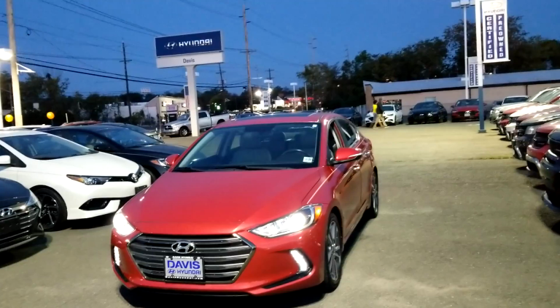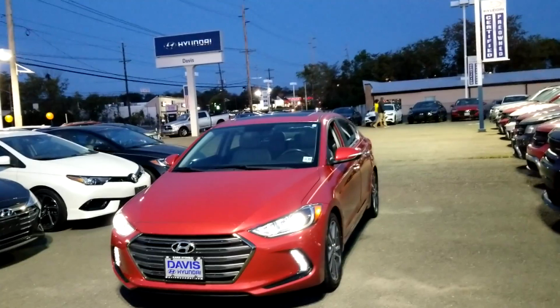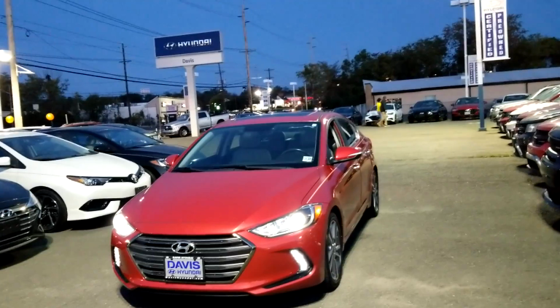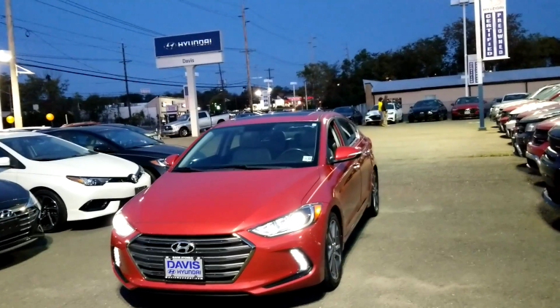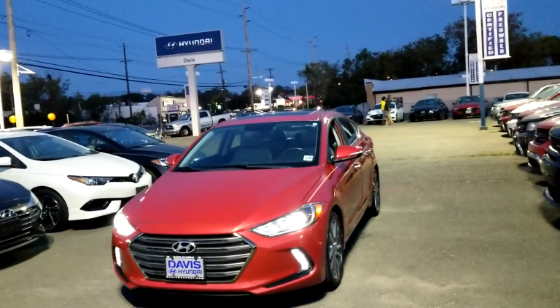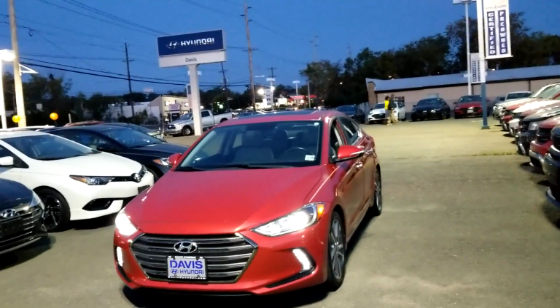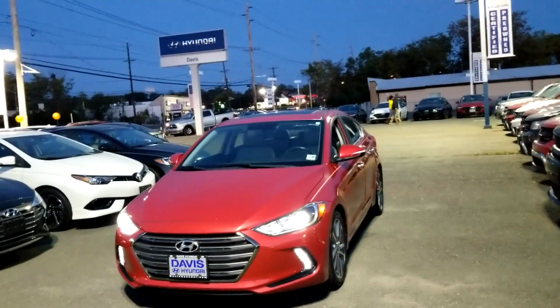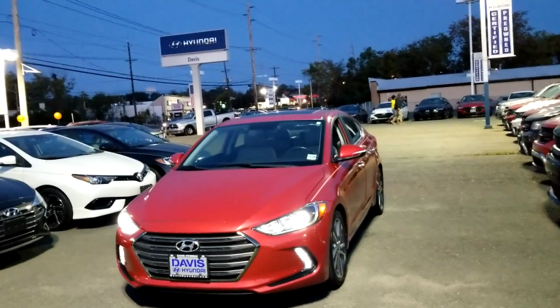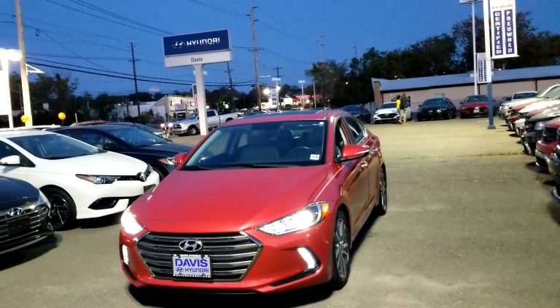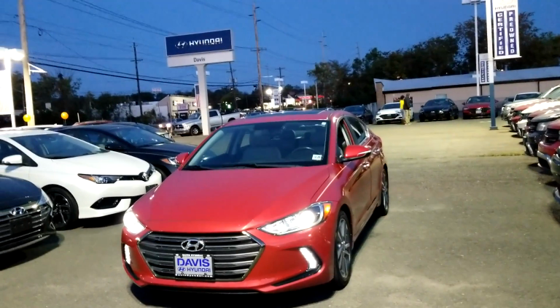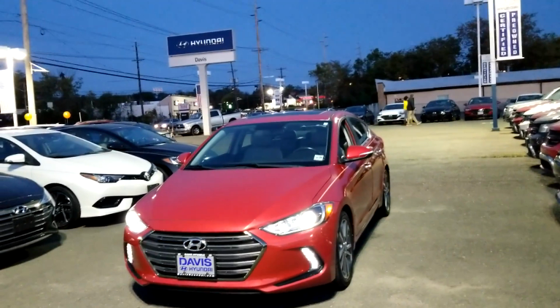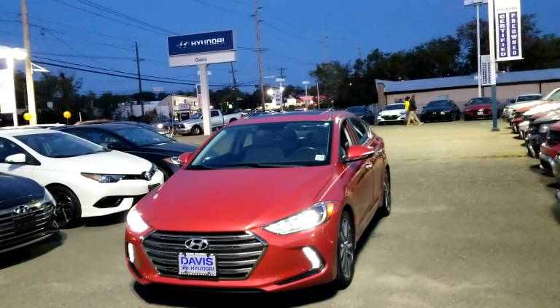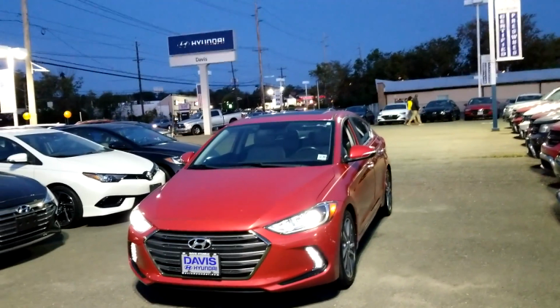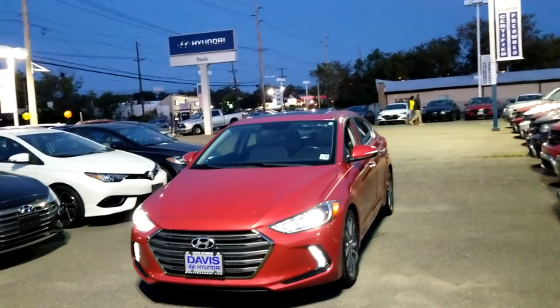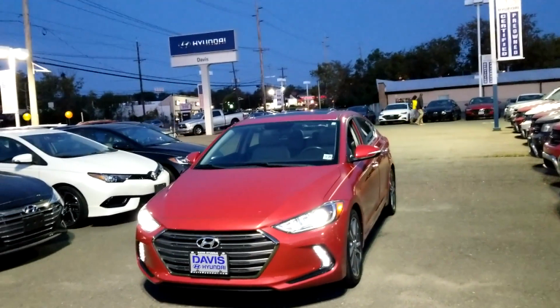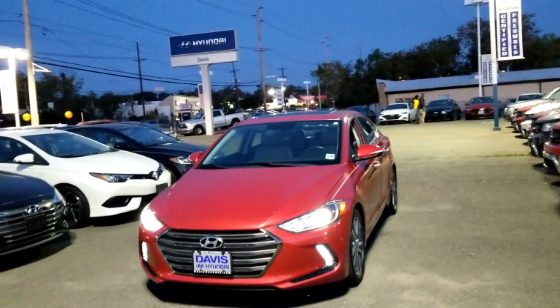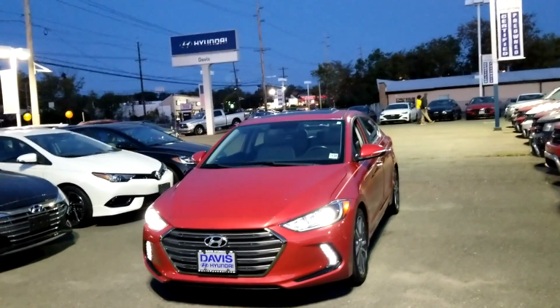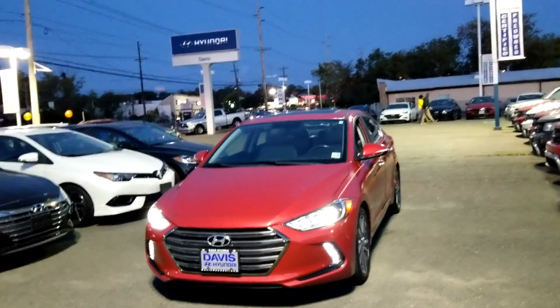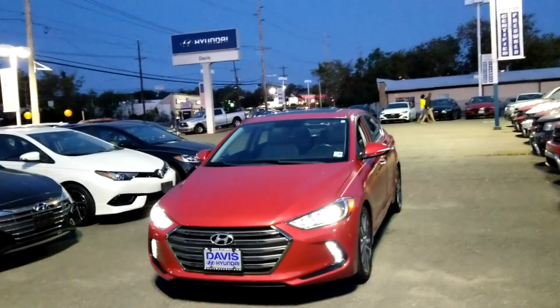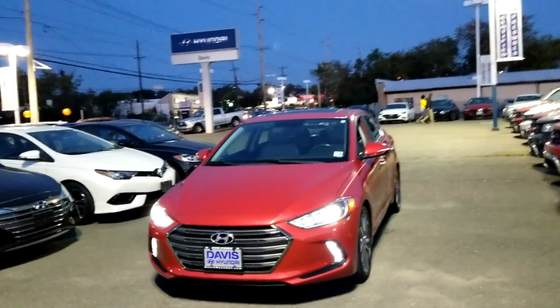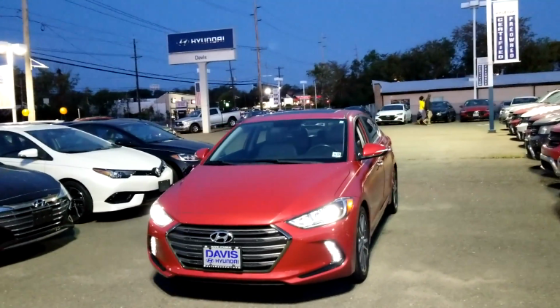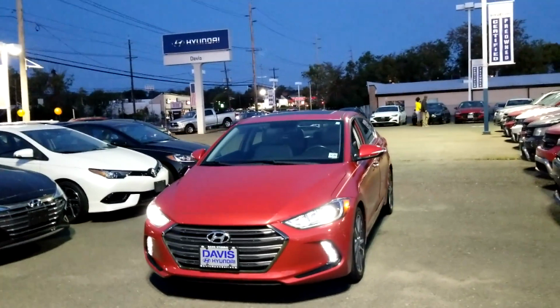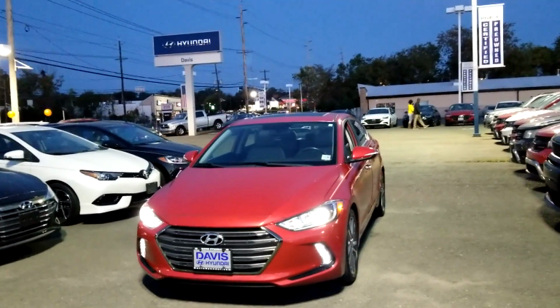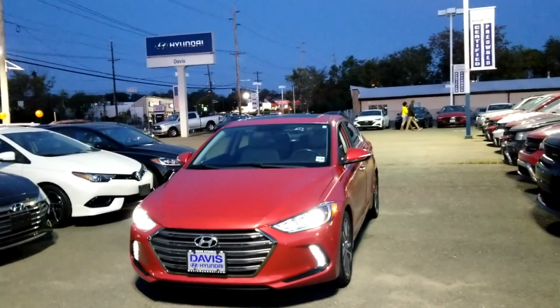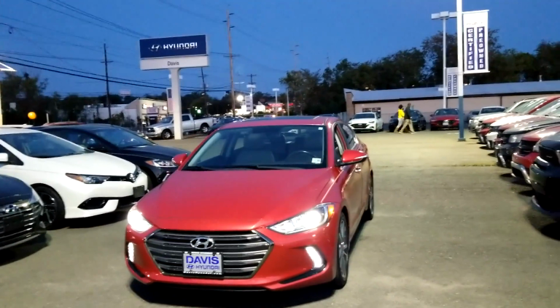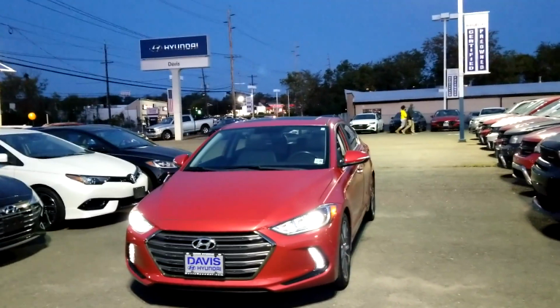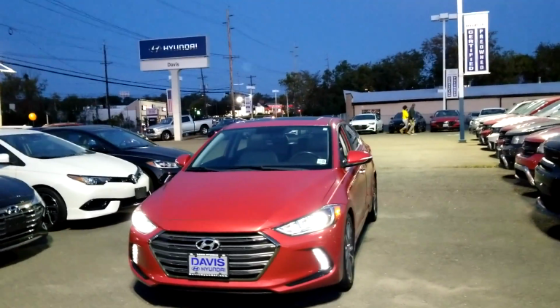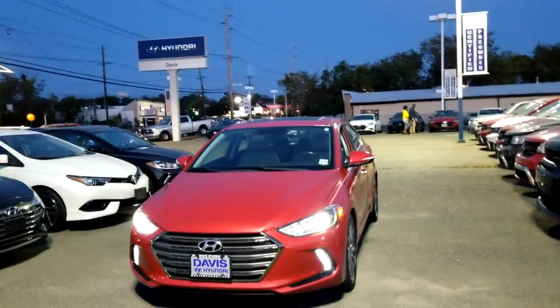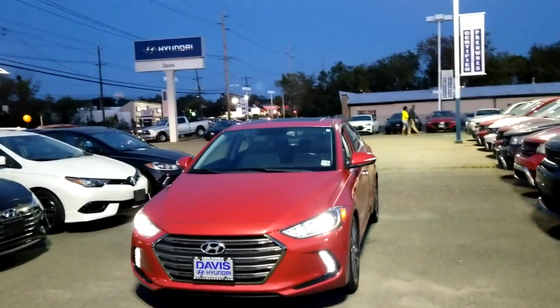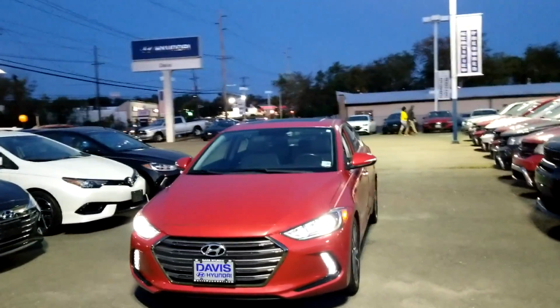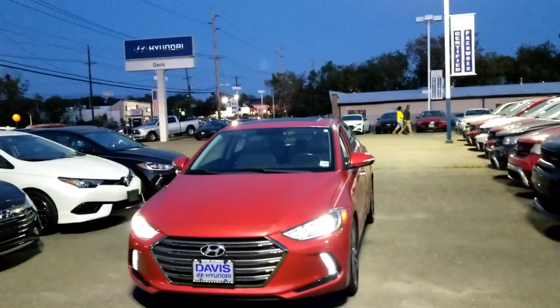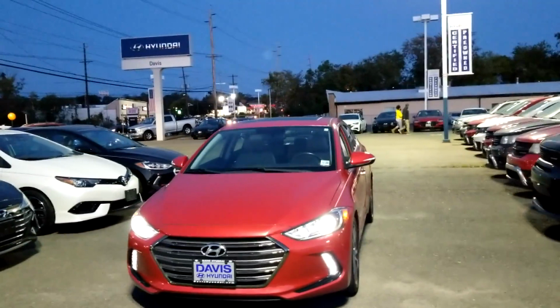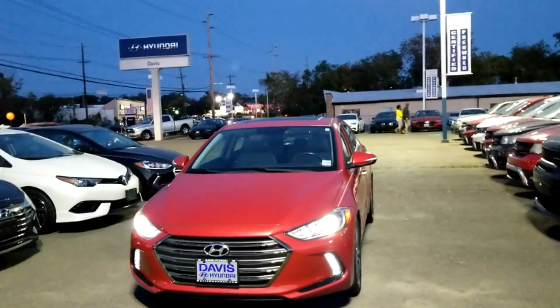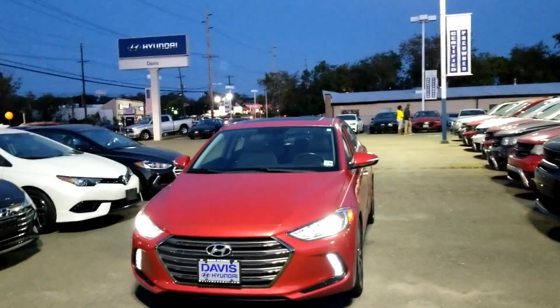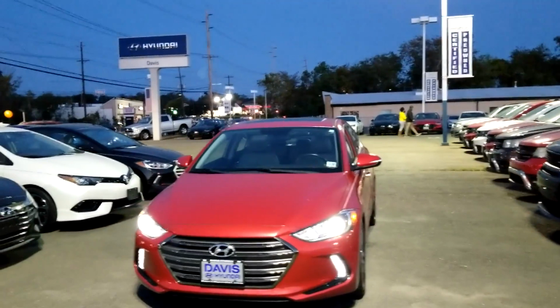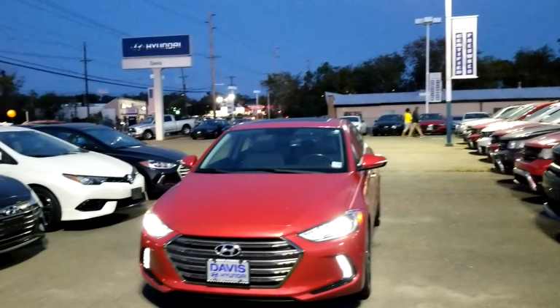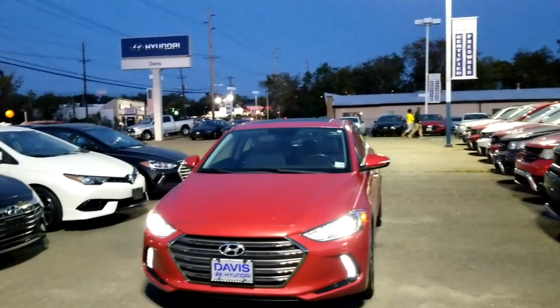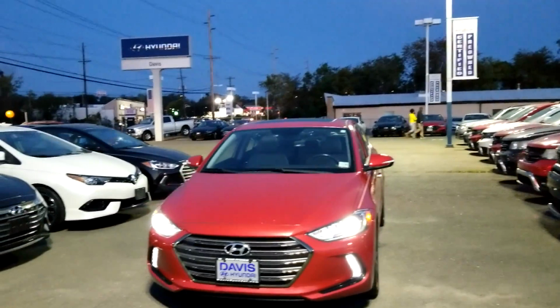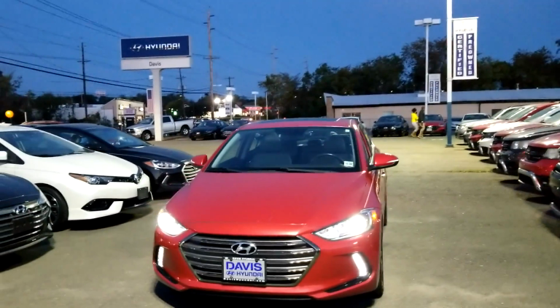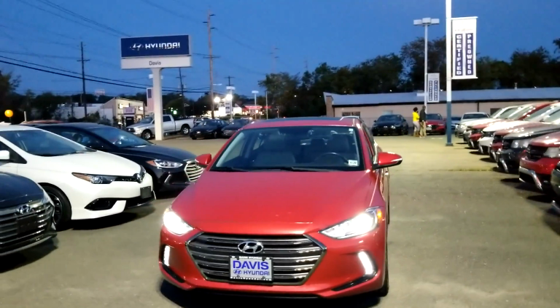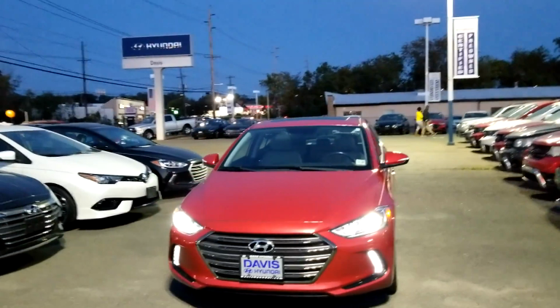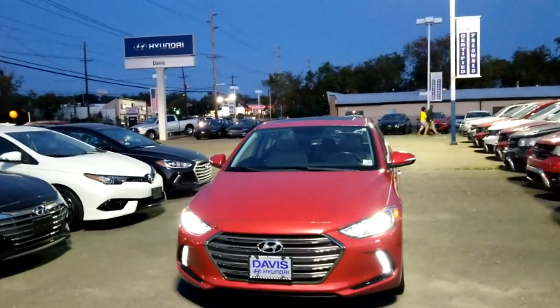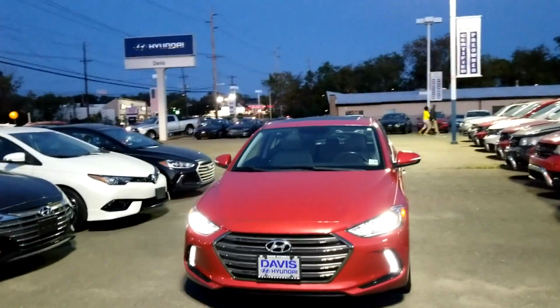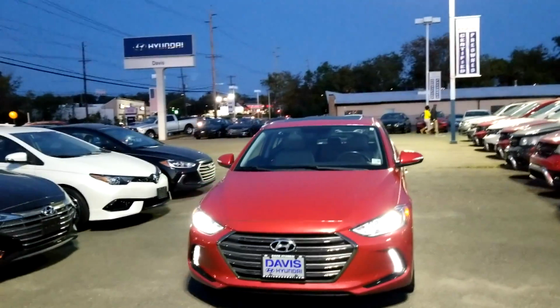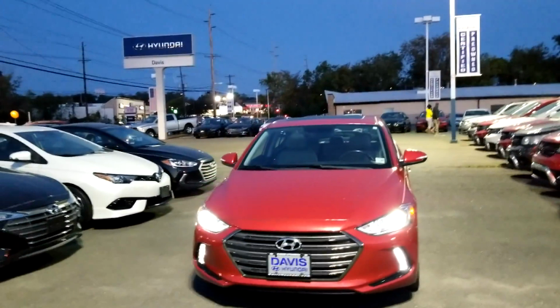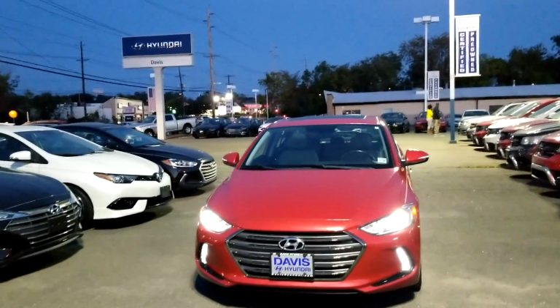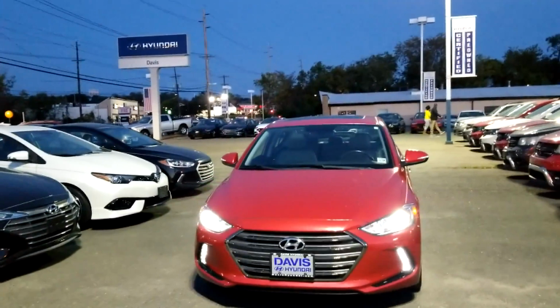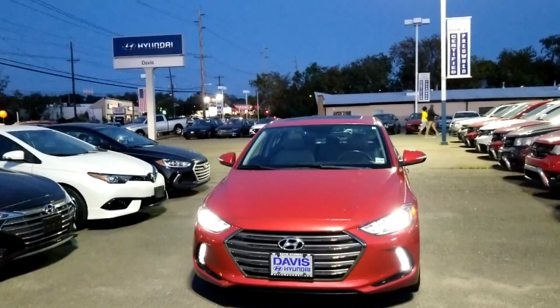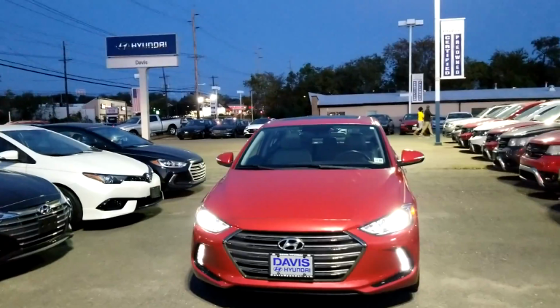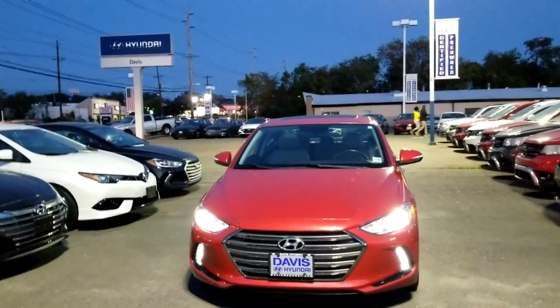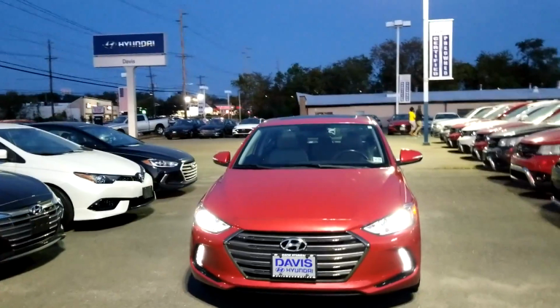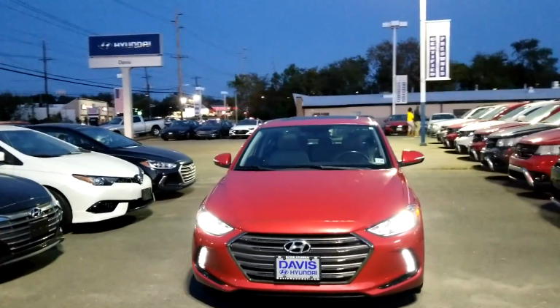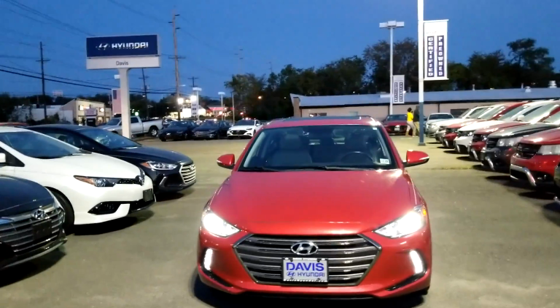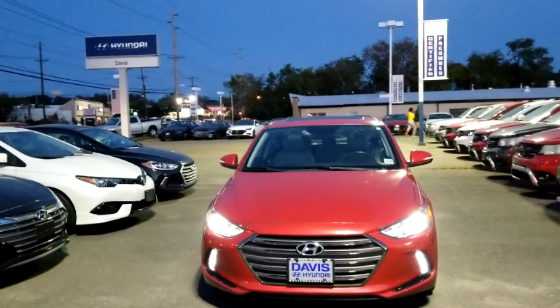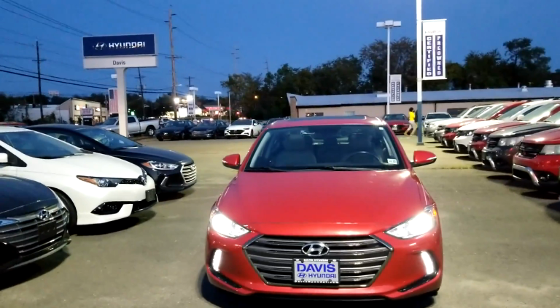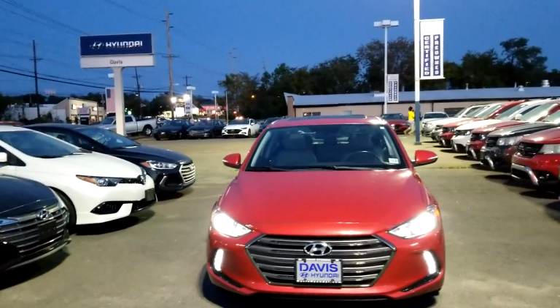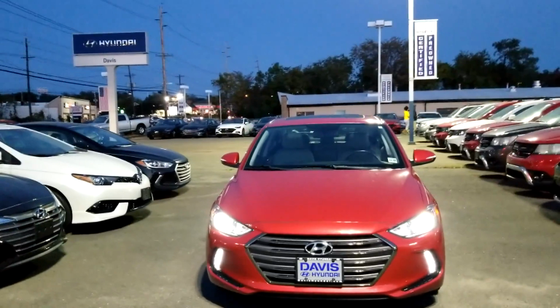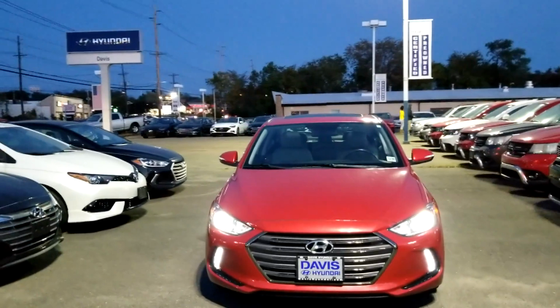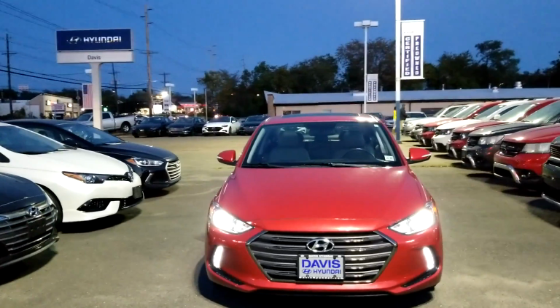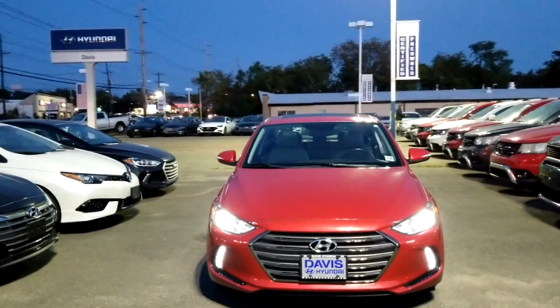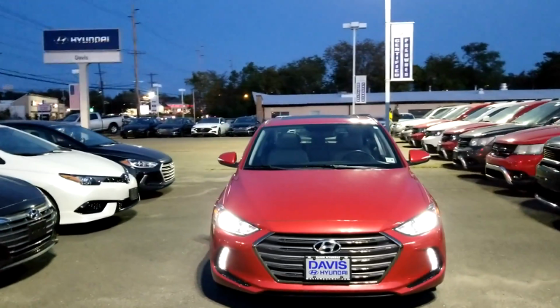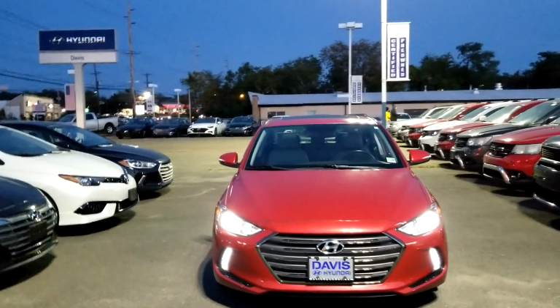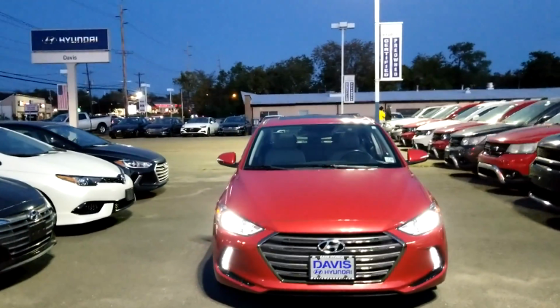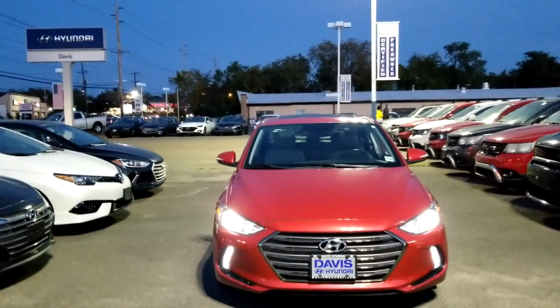Hello, this is David Gould from Davis Hyundai in Ewing, New Jersey, bringing you Why Buy a Certified Hyundai.